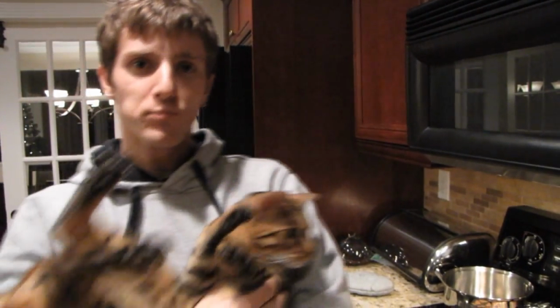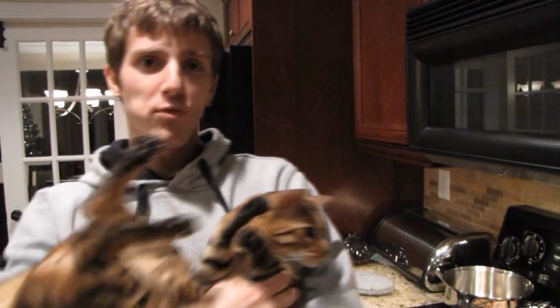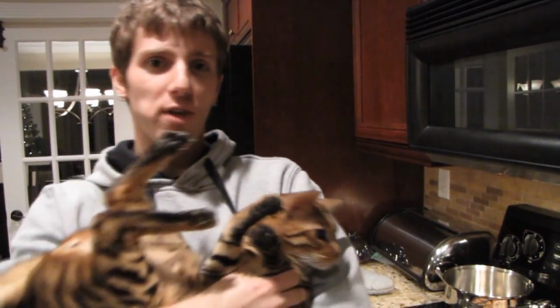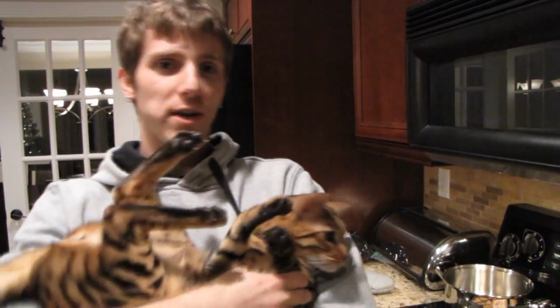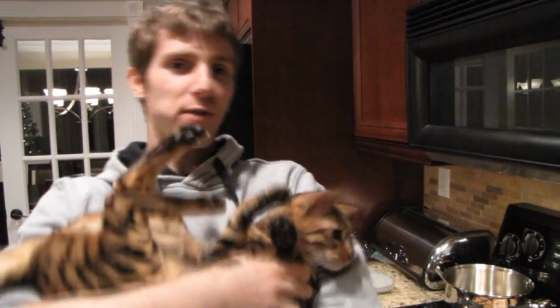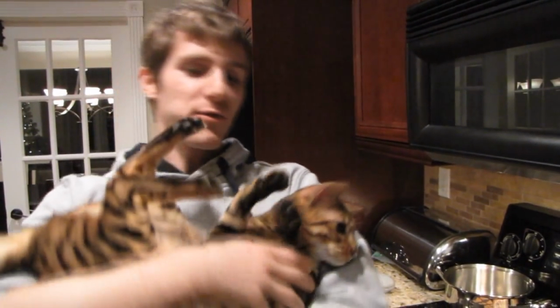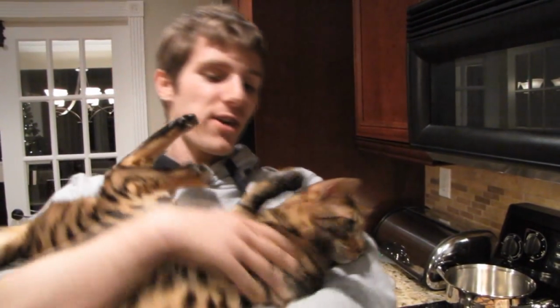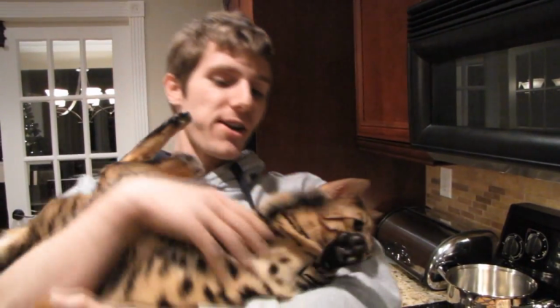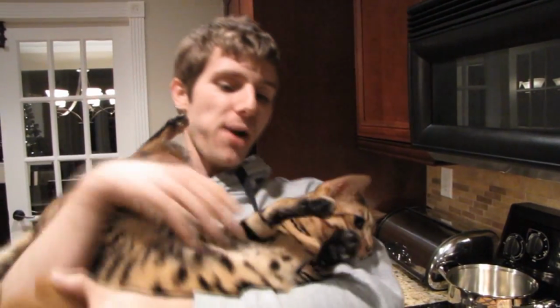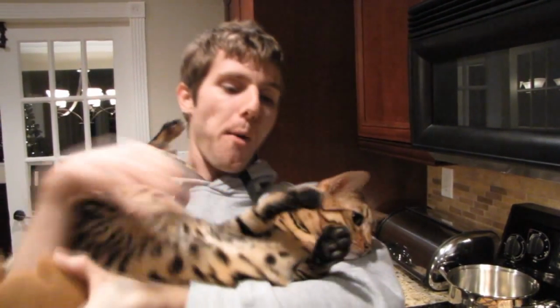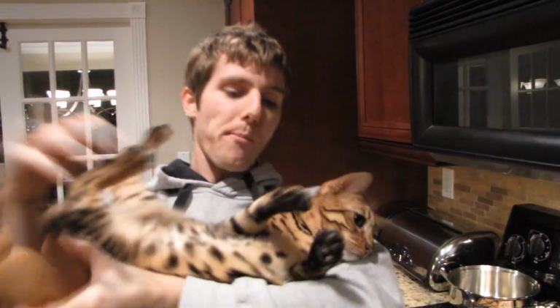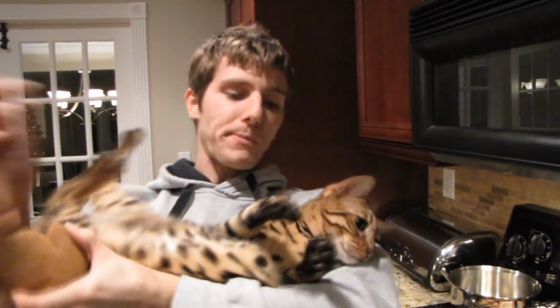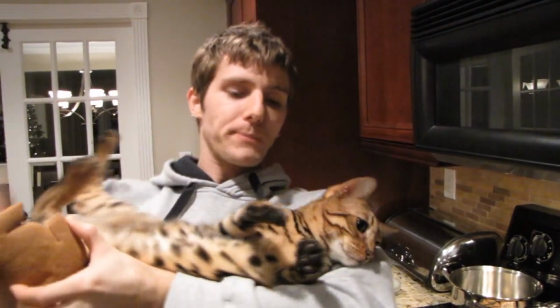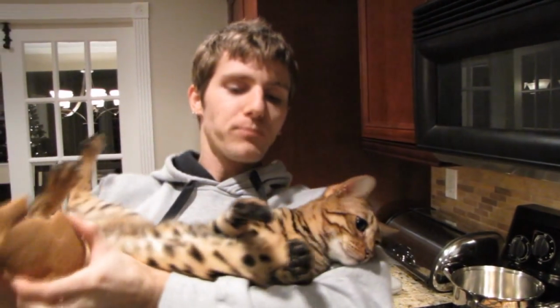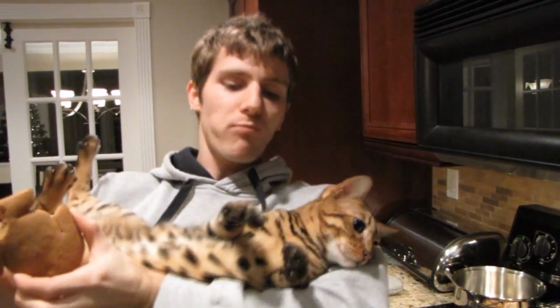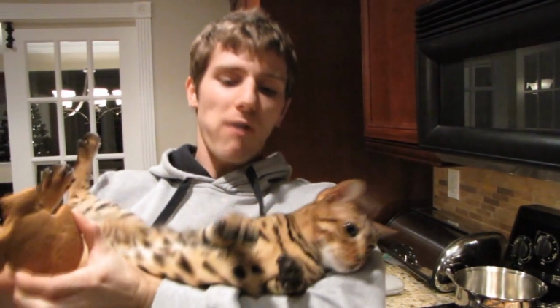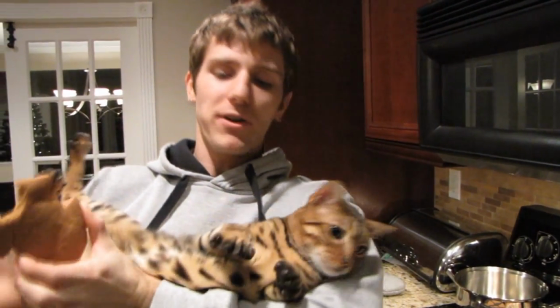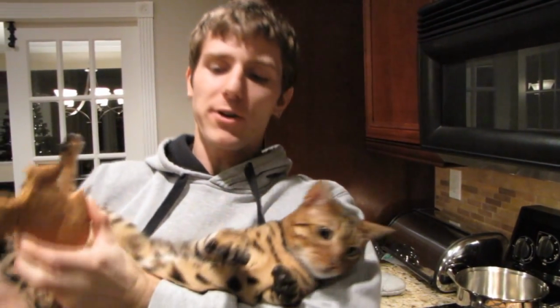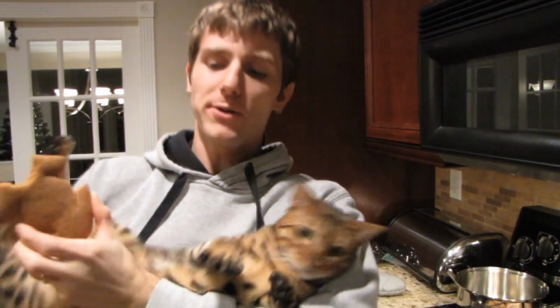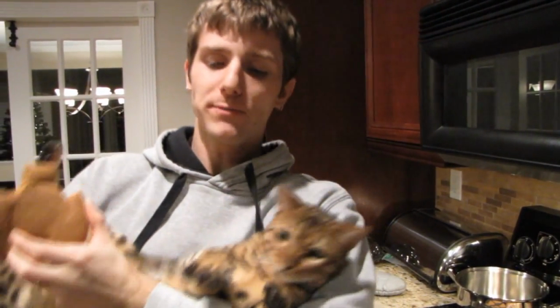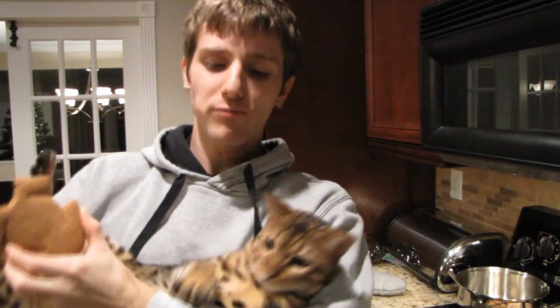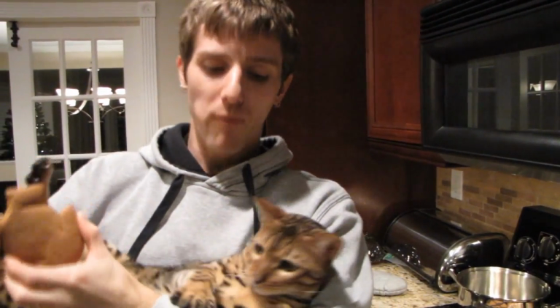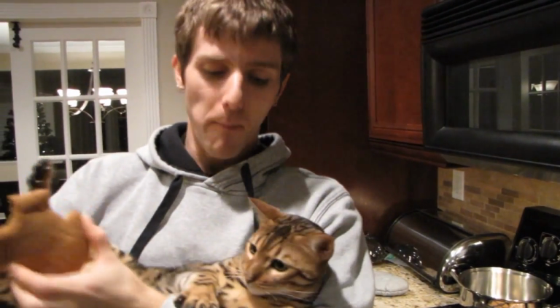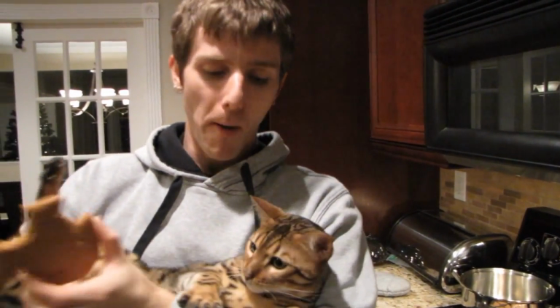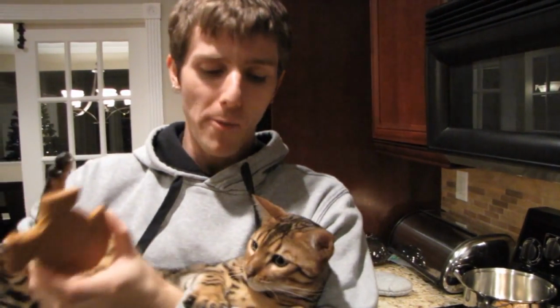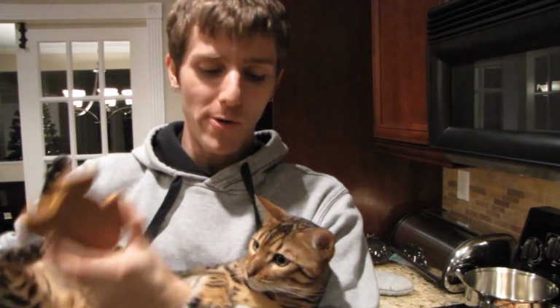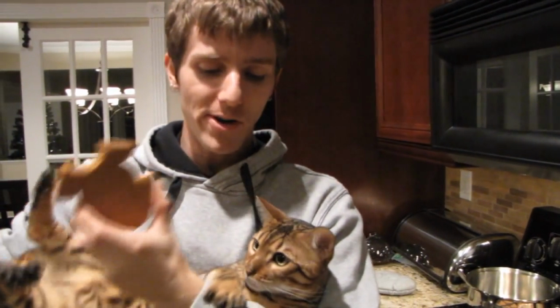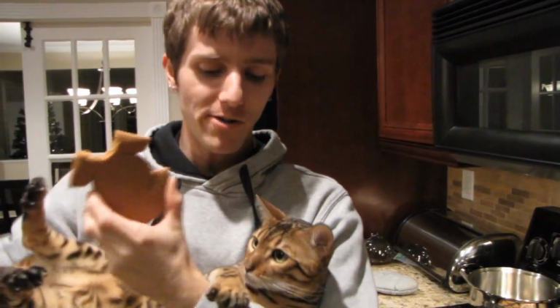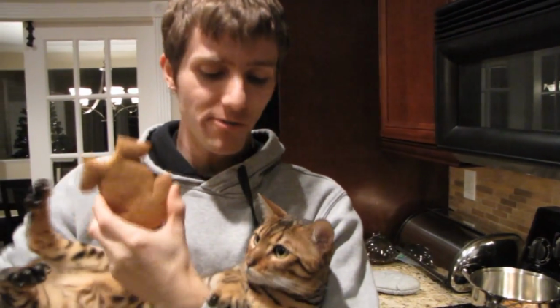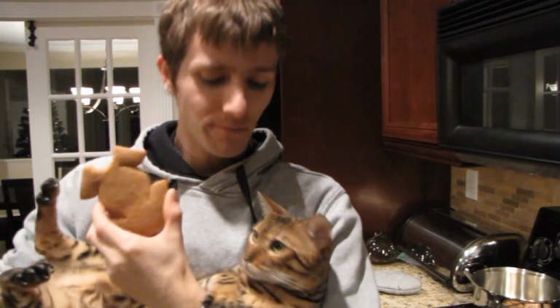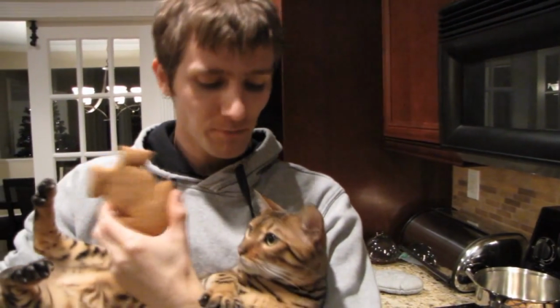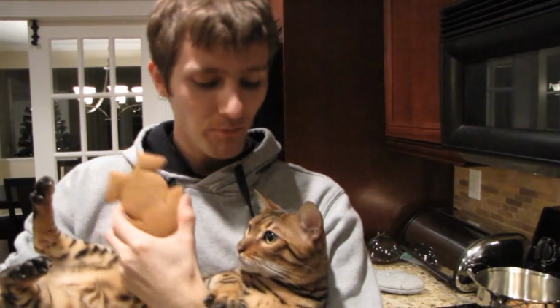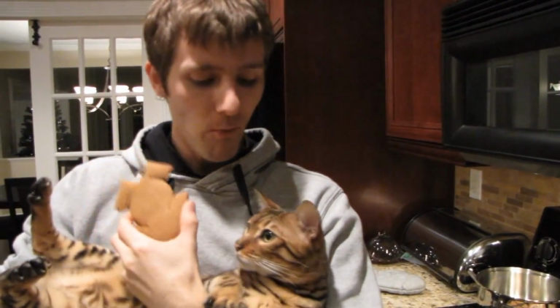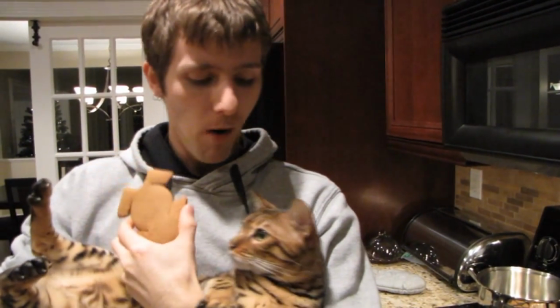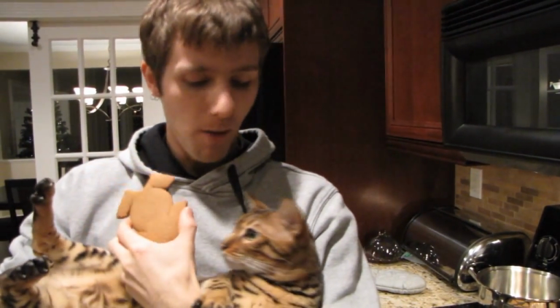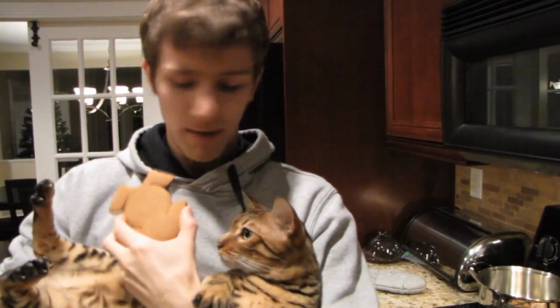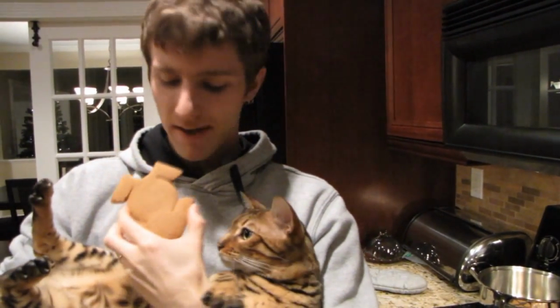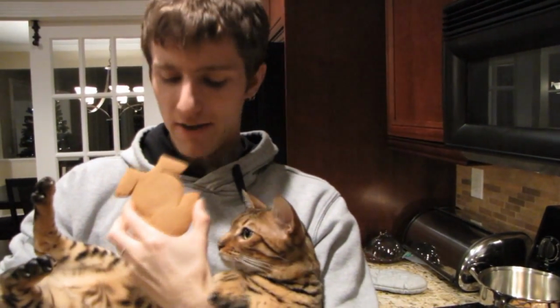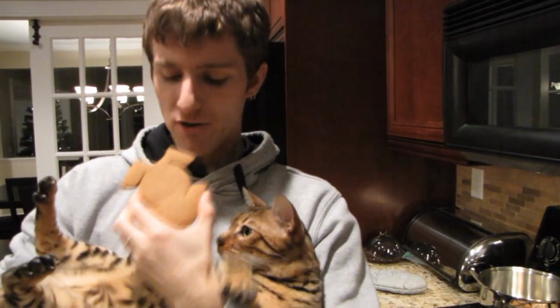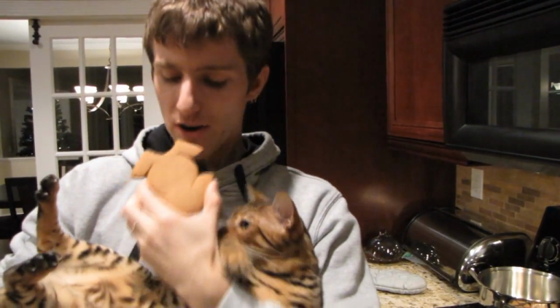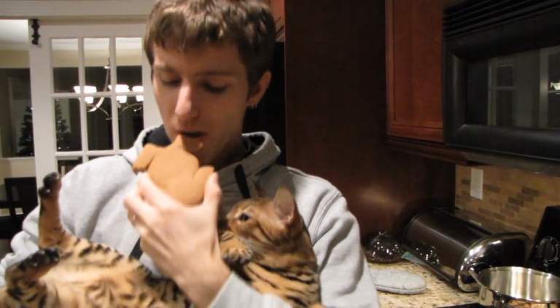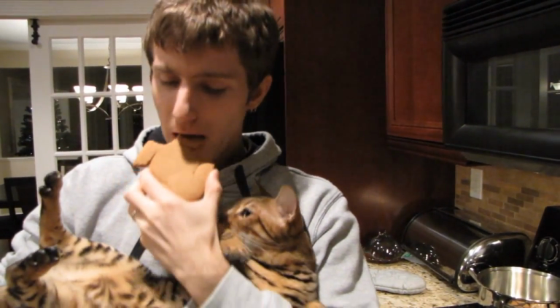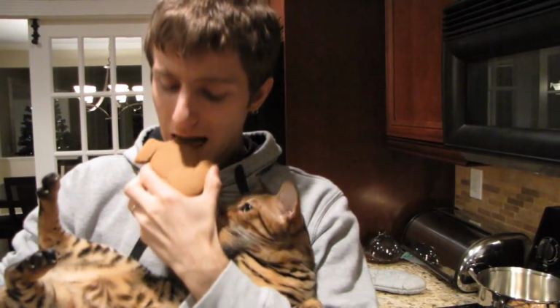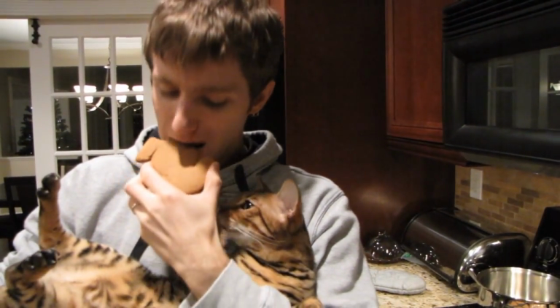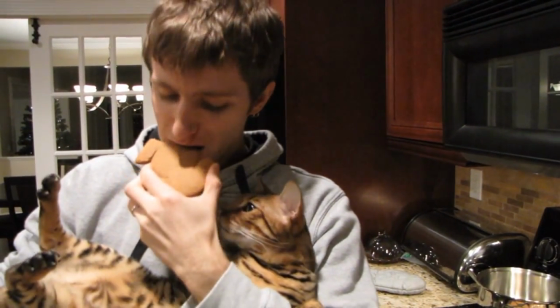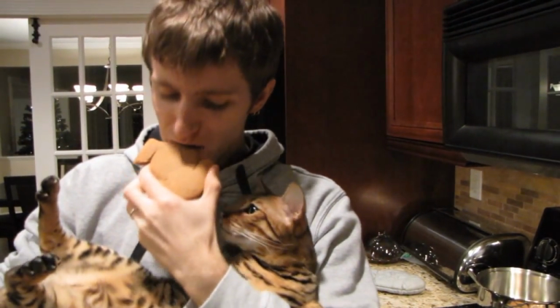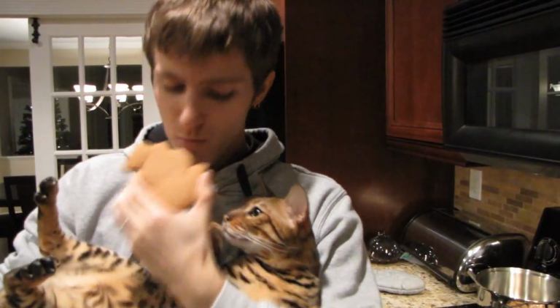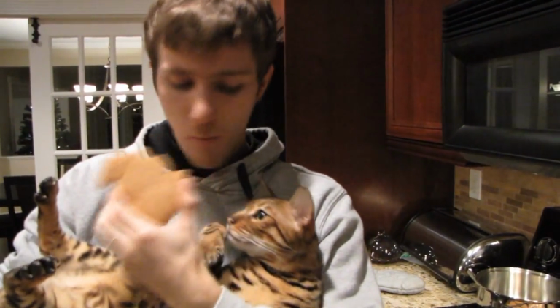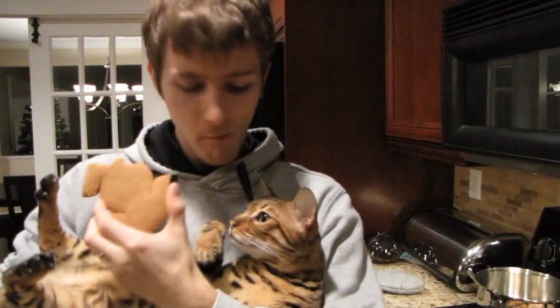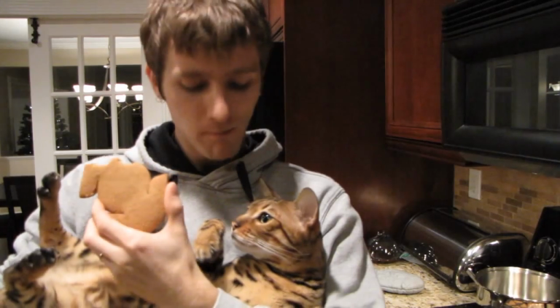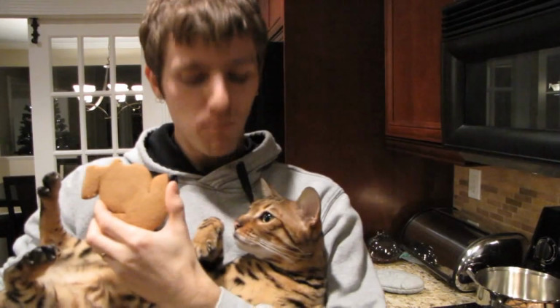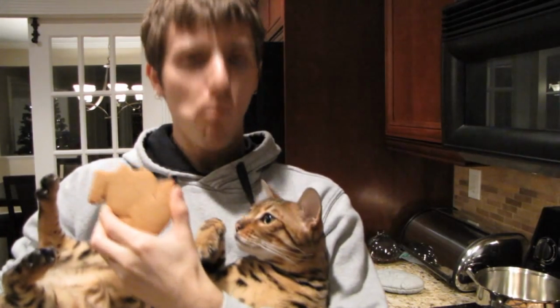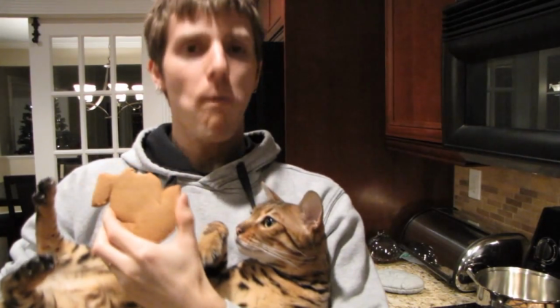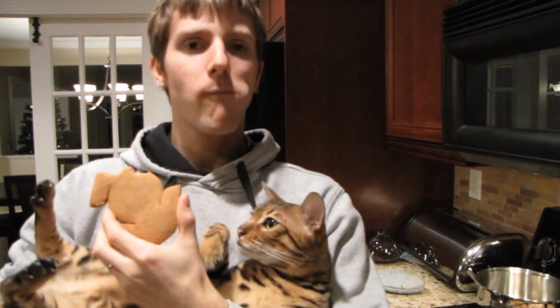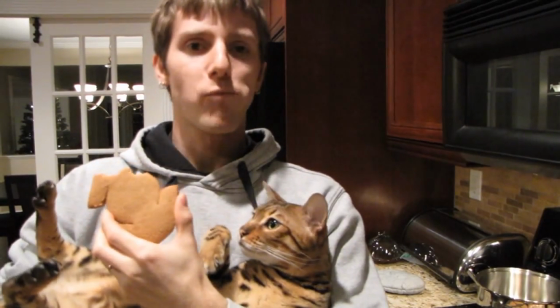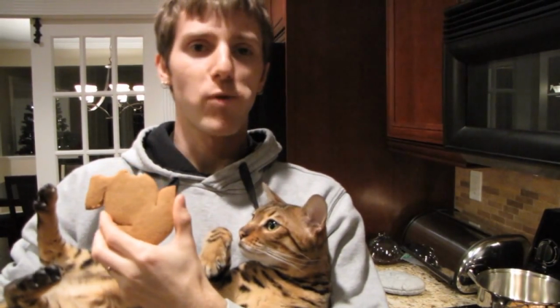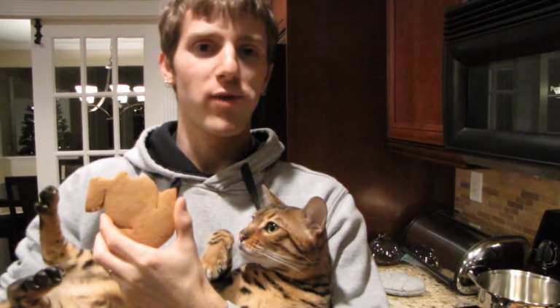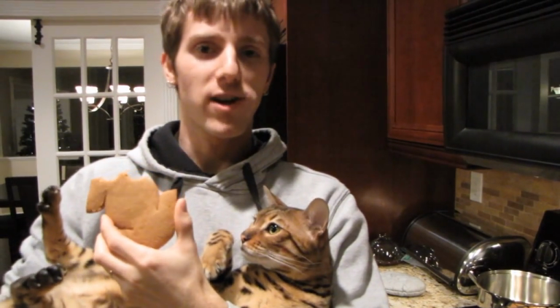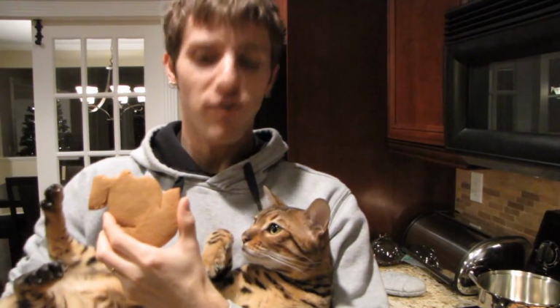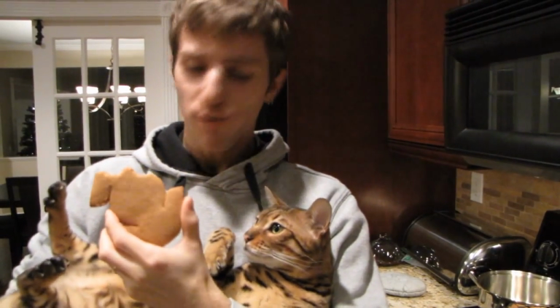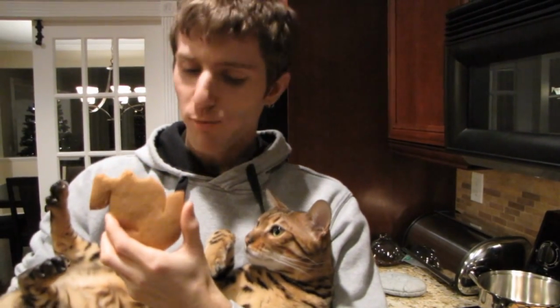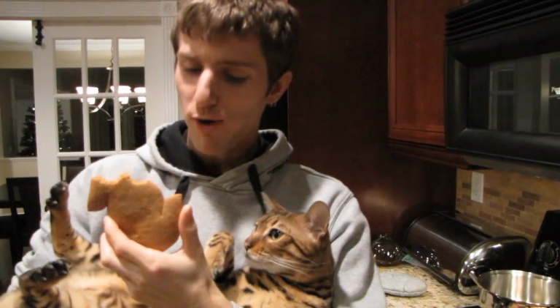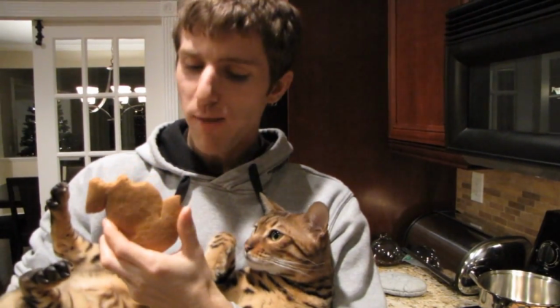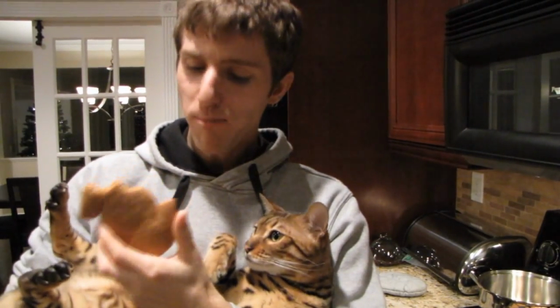Thank you for checking out my video about cookies on my cat channel. Don't forget to subscribe.